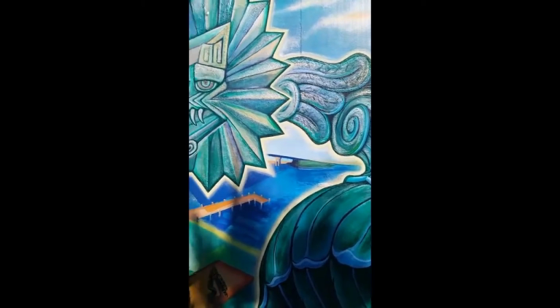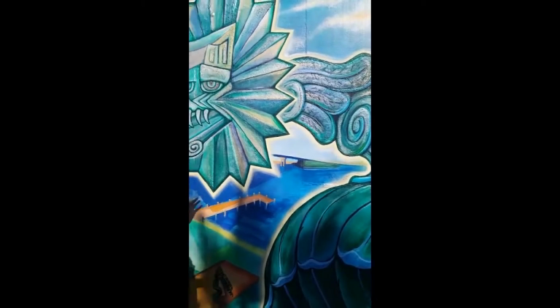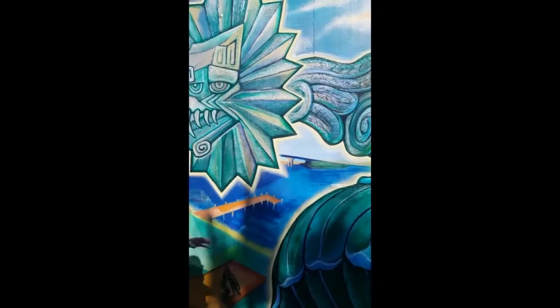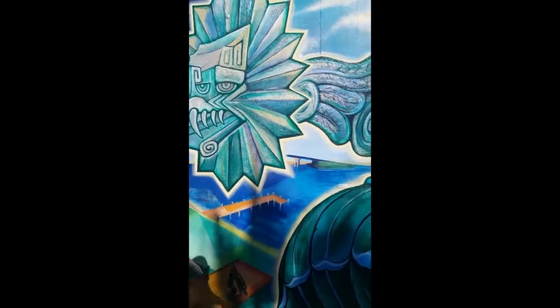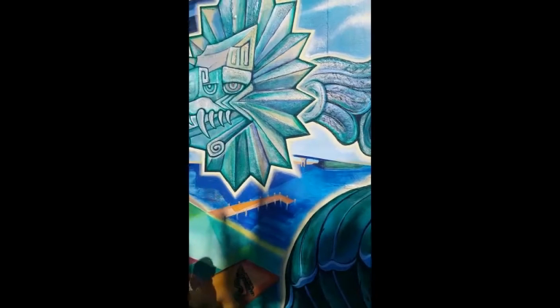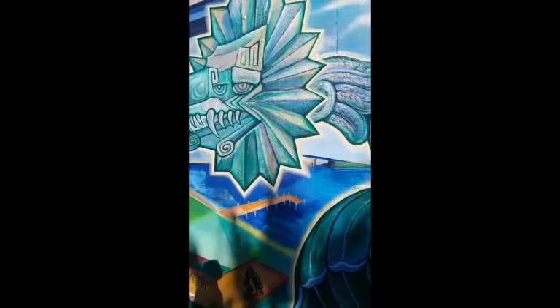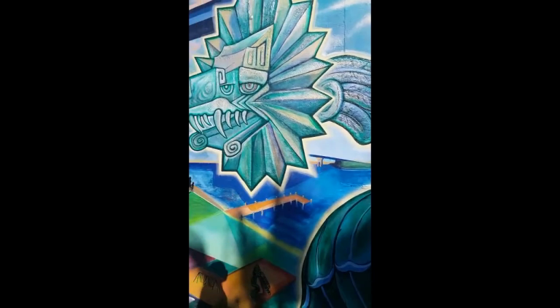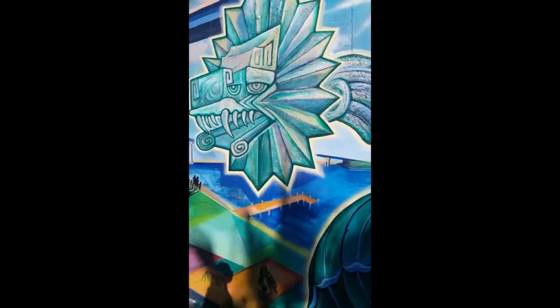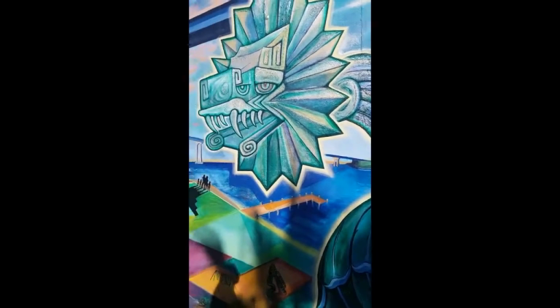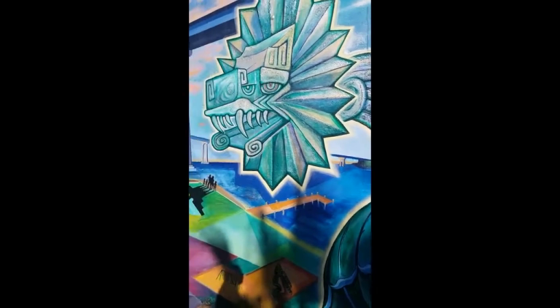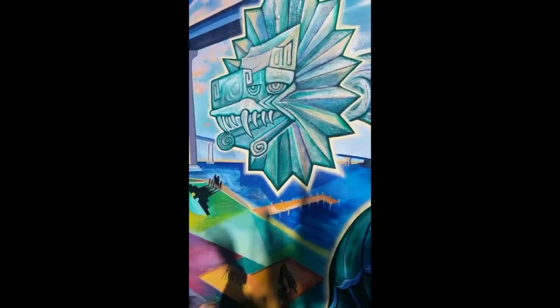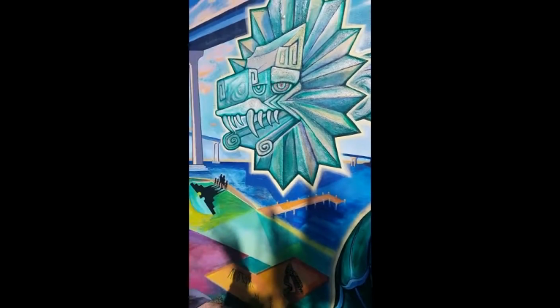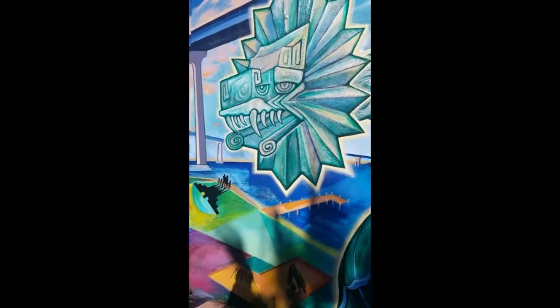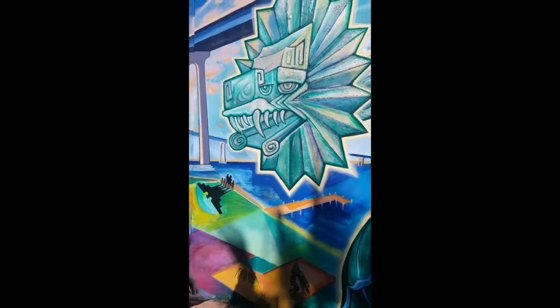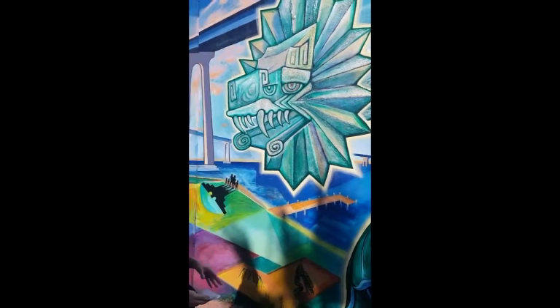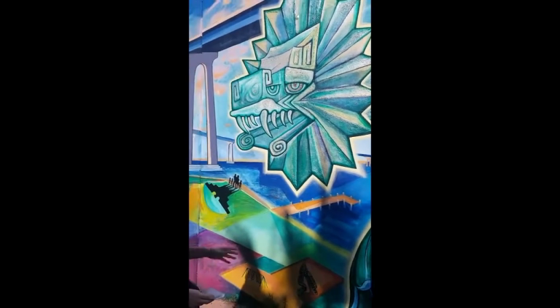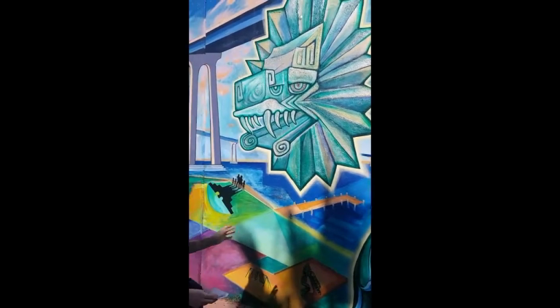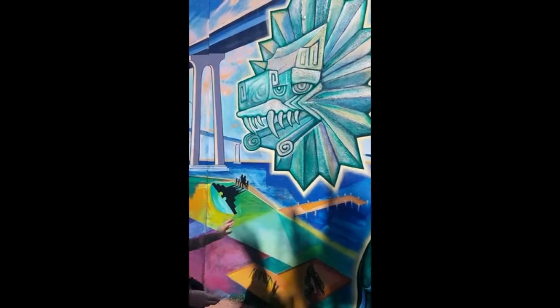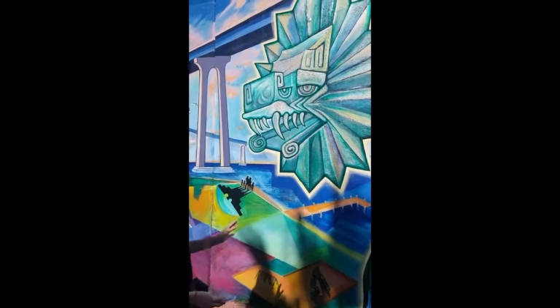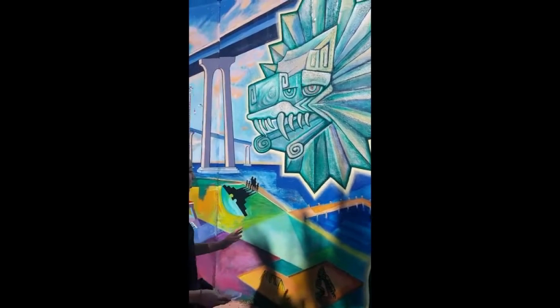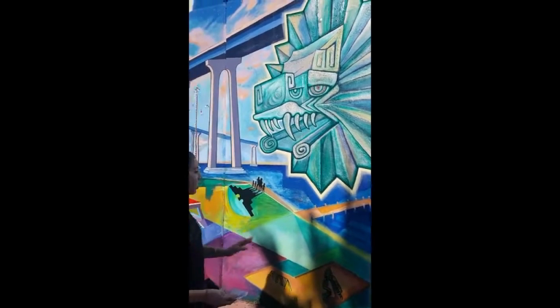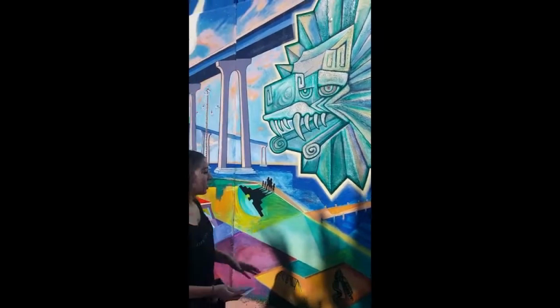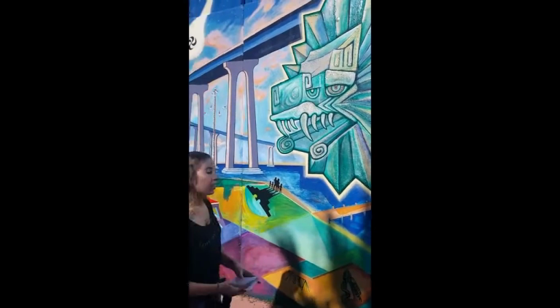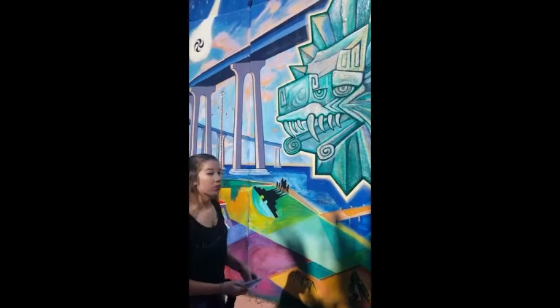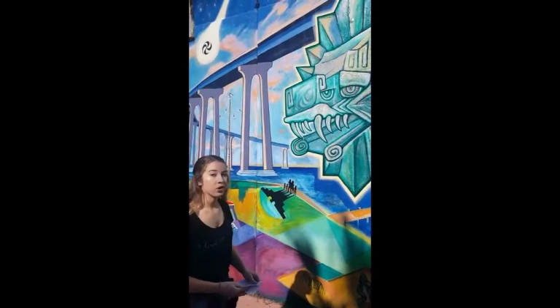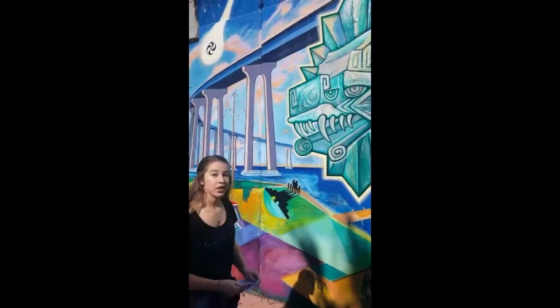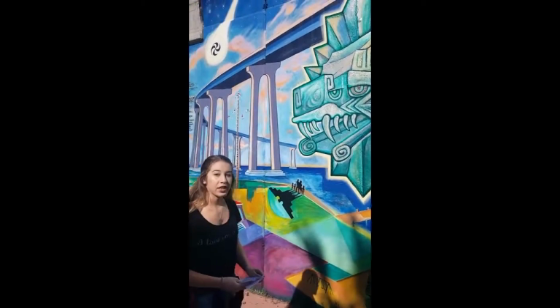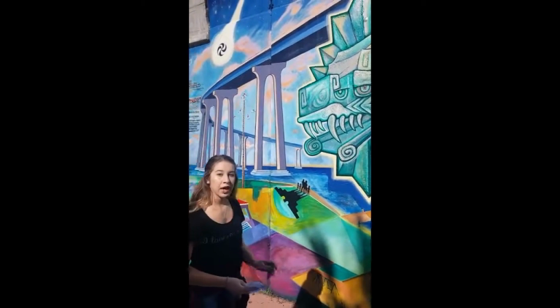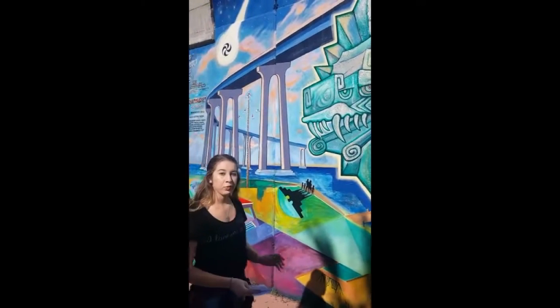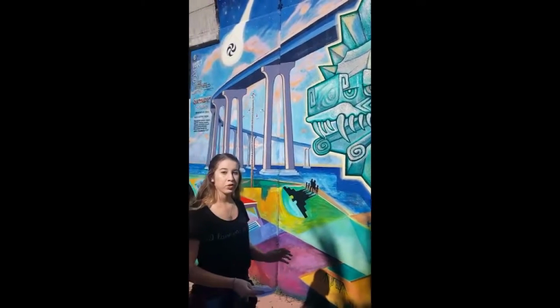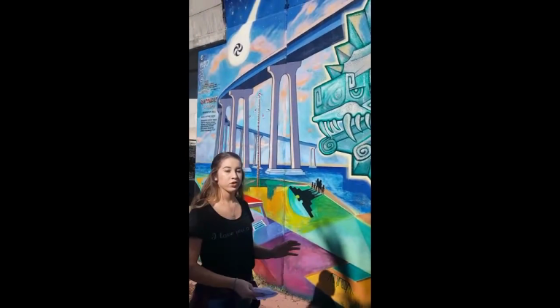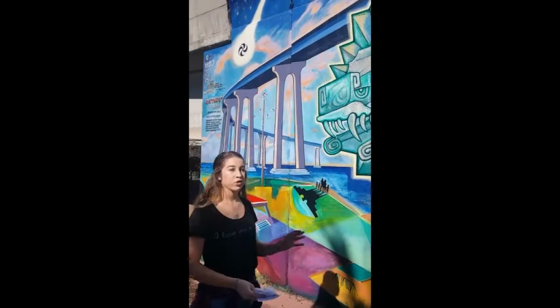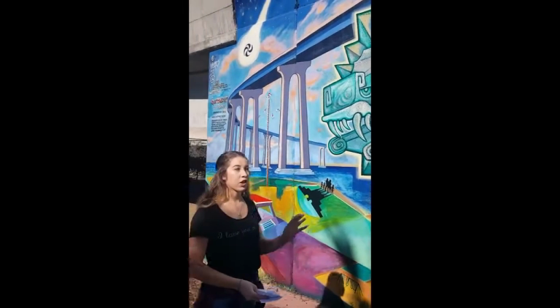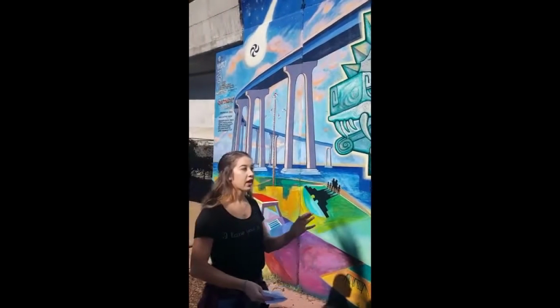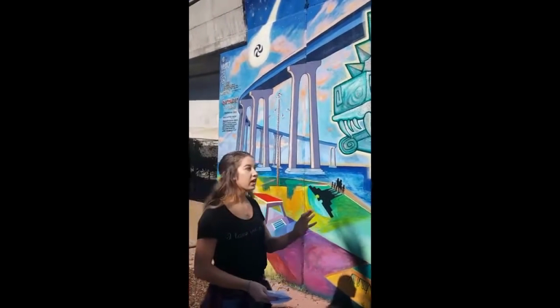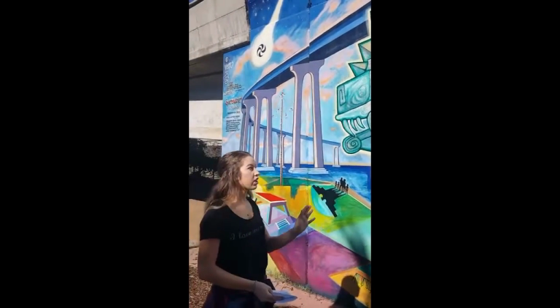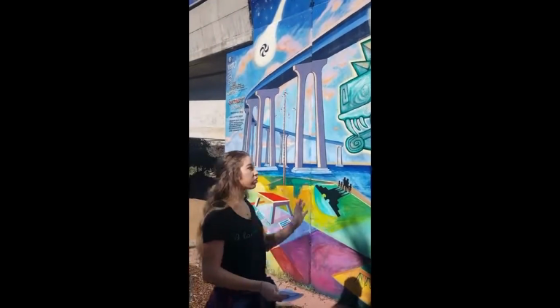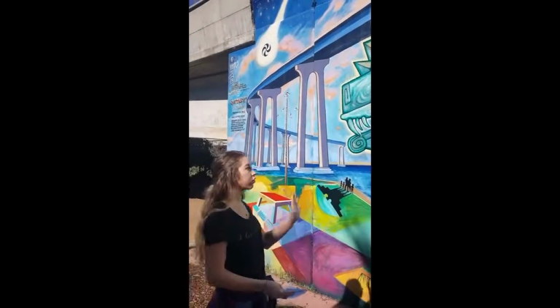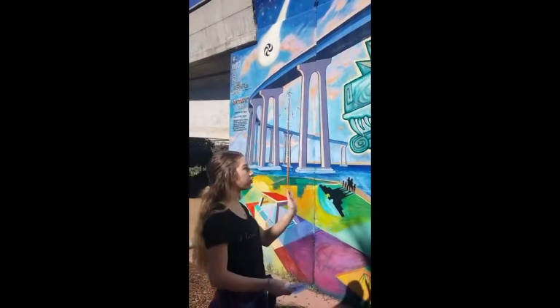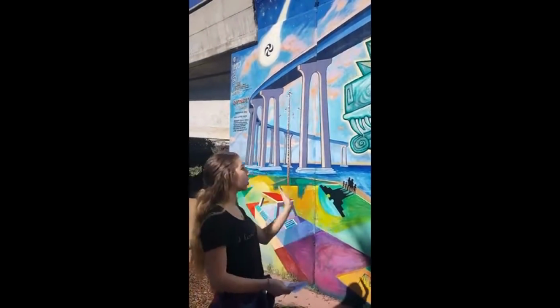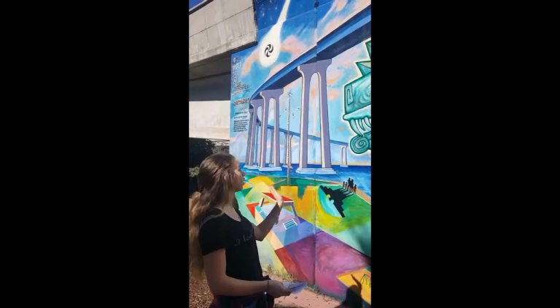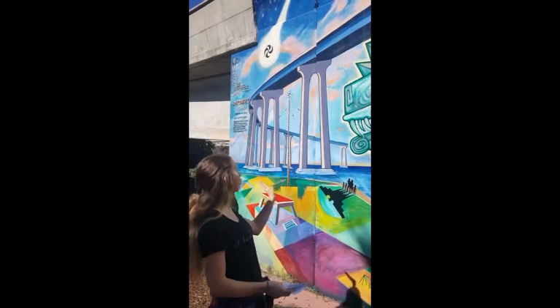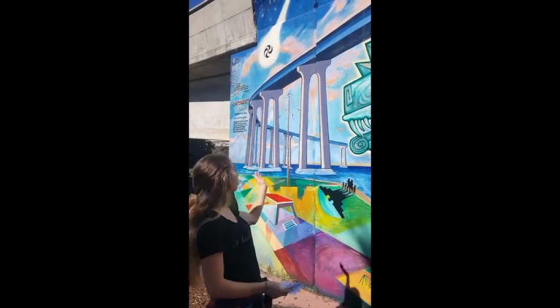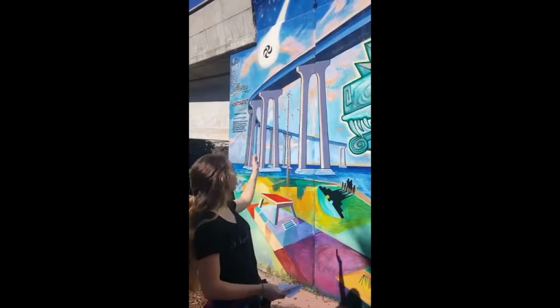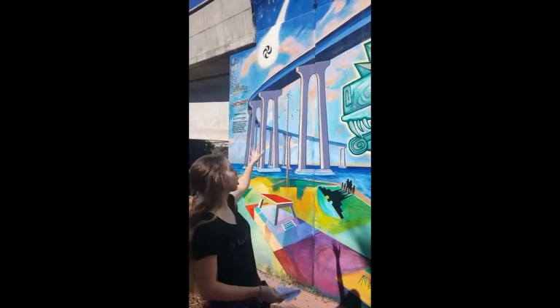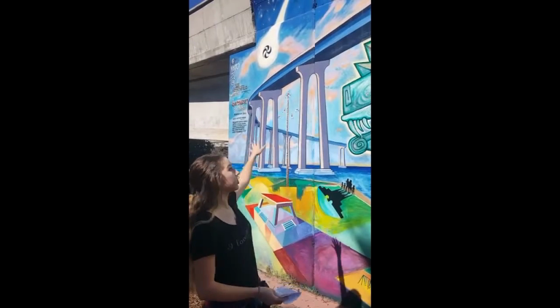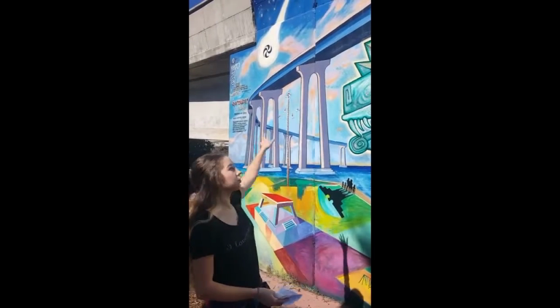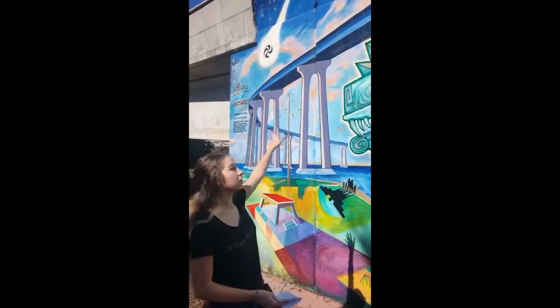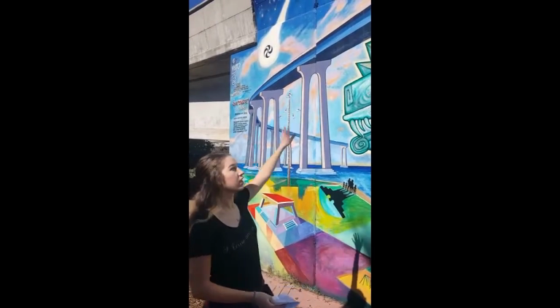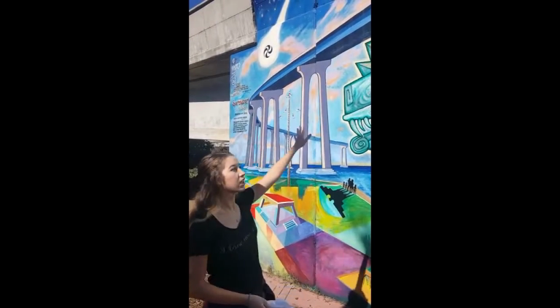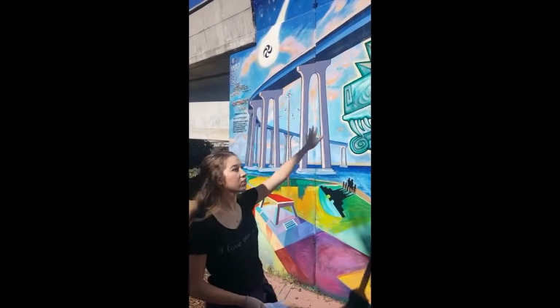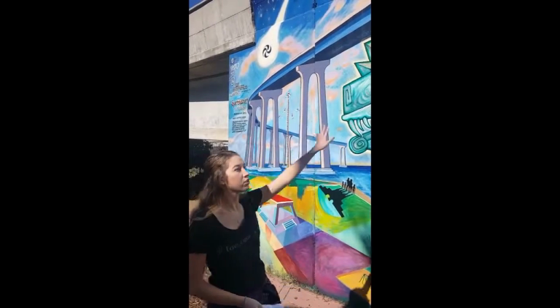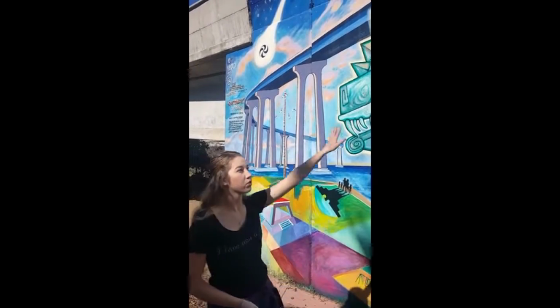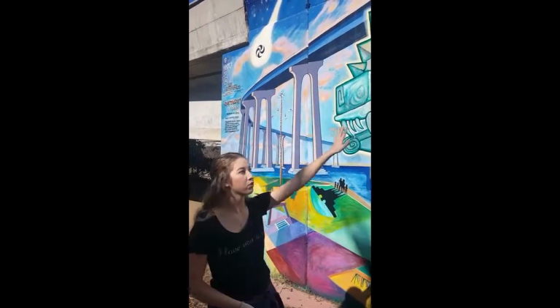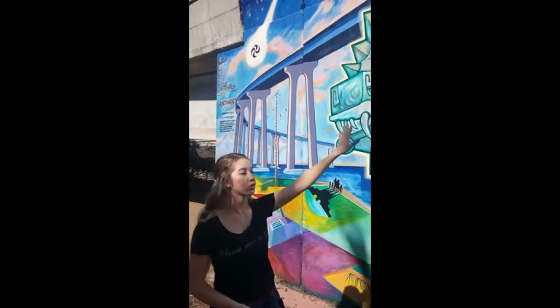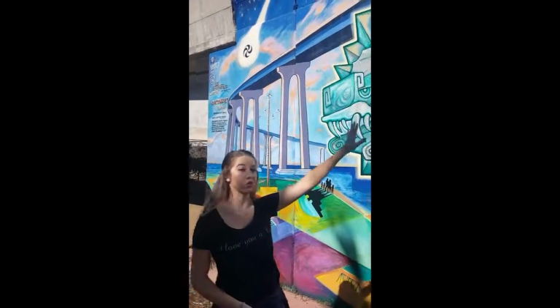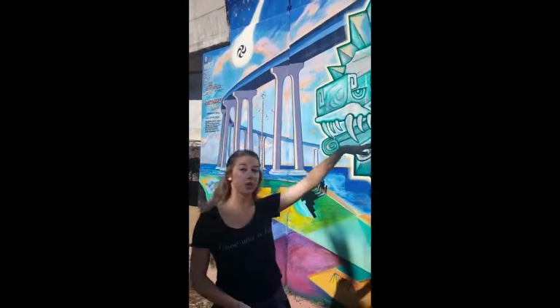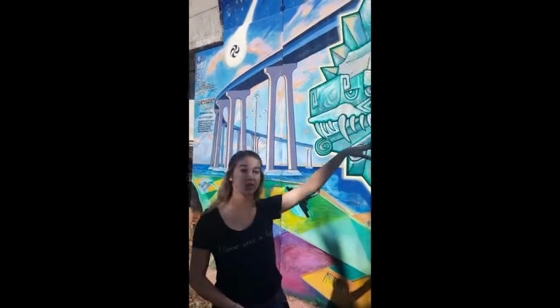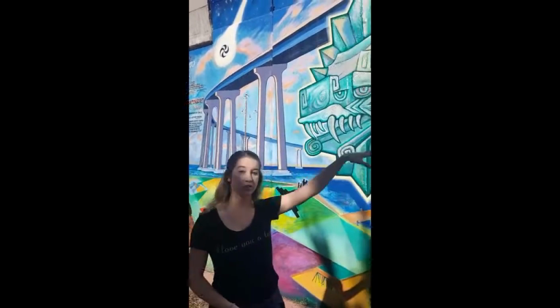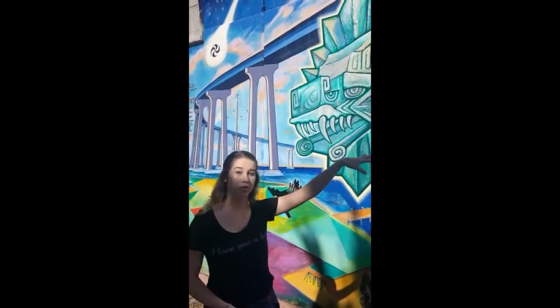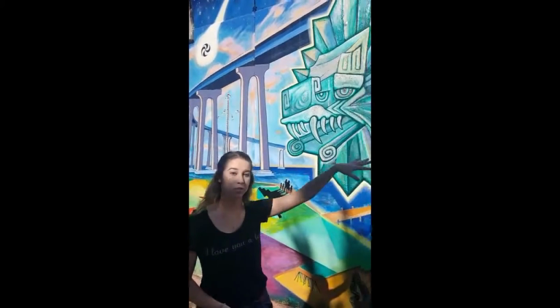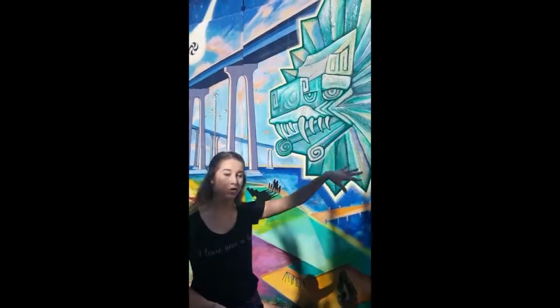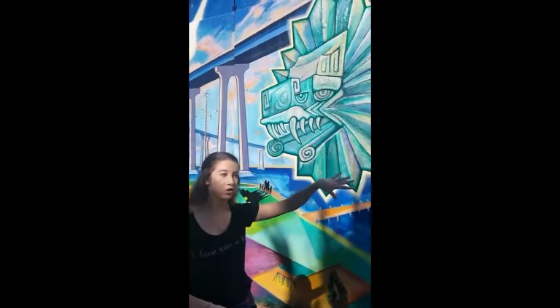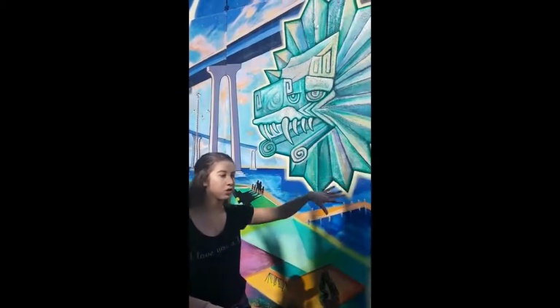In the Coronado Bridge you see movement — it really captures your eye and you follow the curve of it into the rest of the mural.